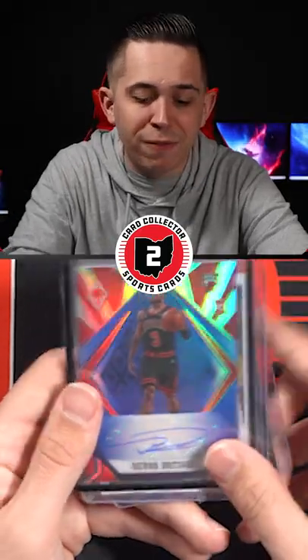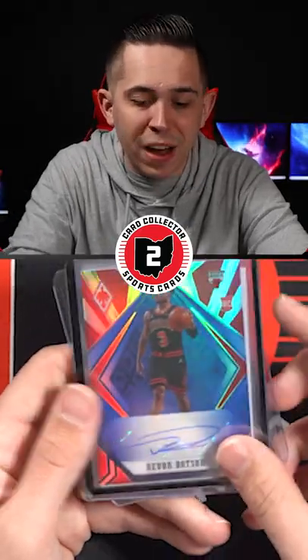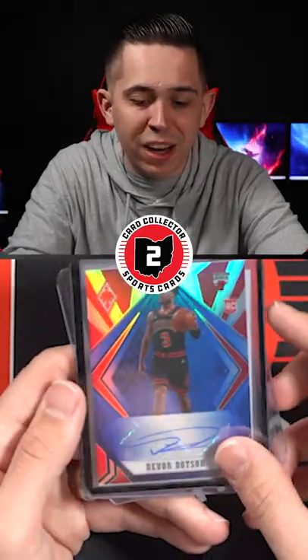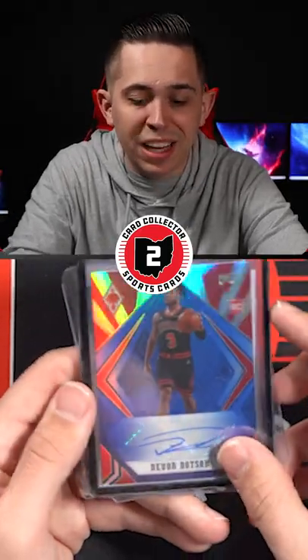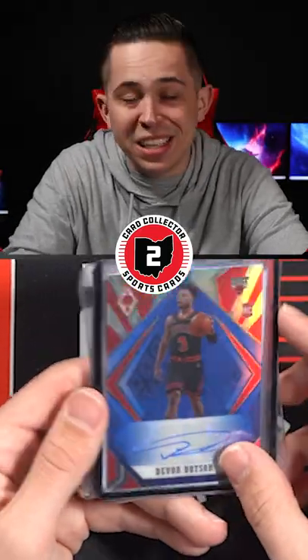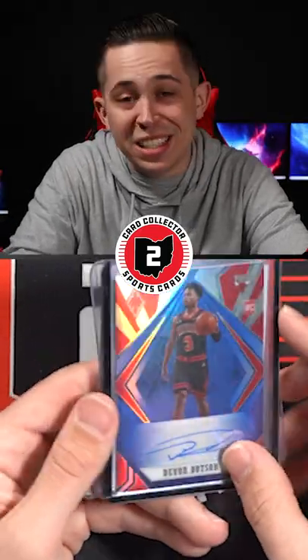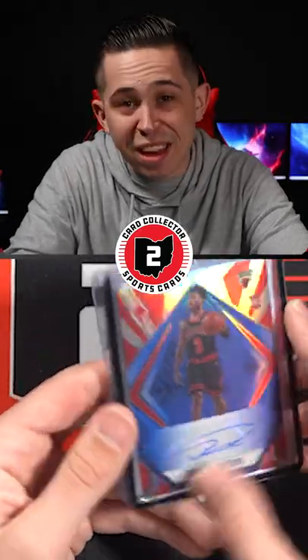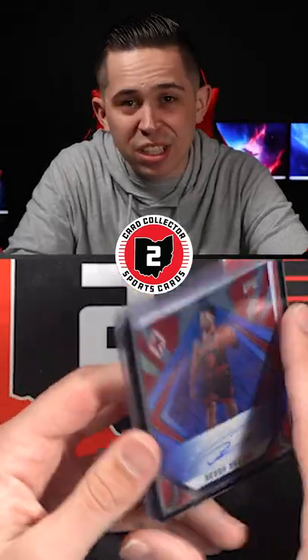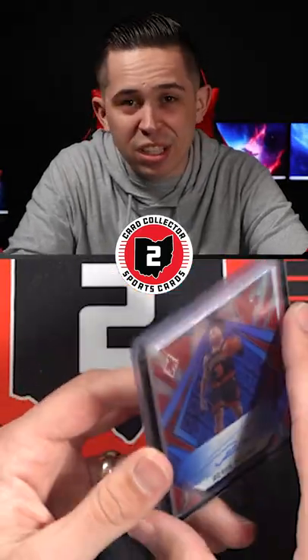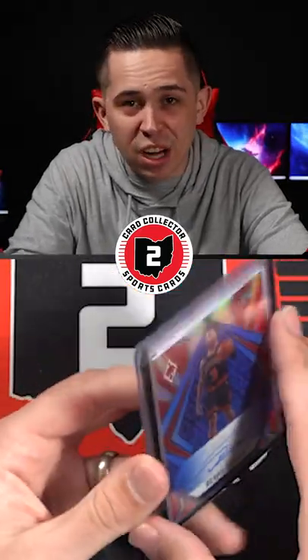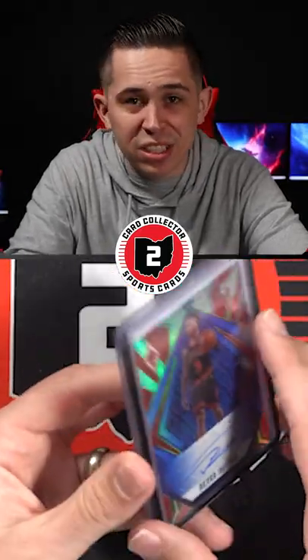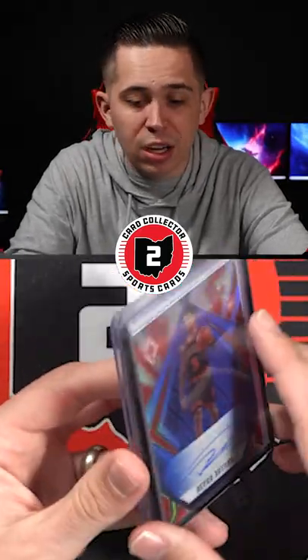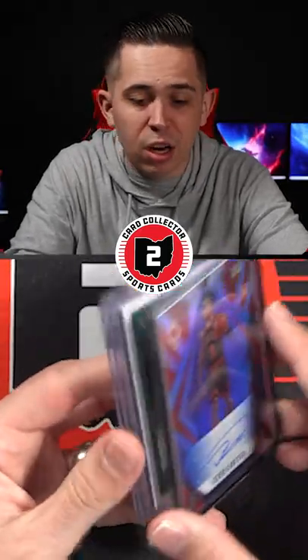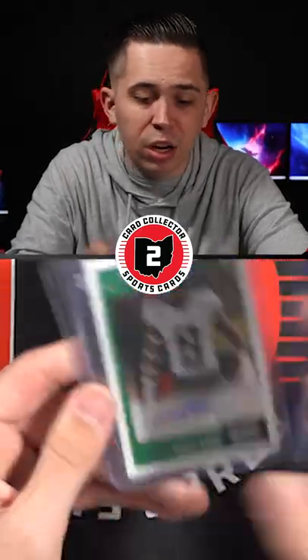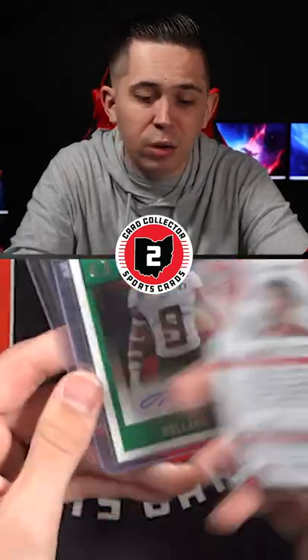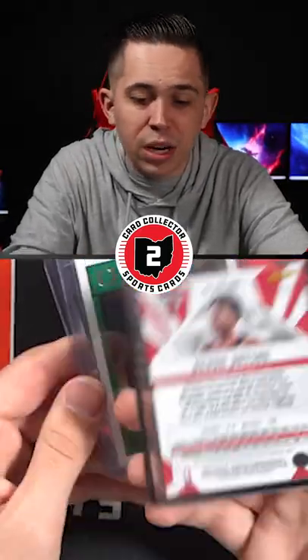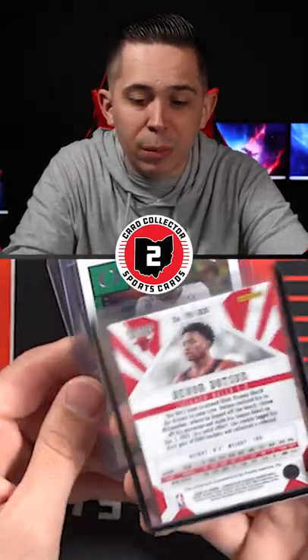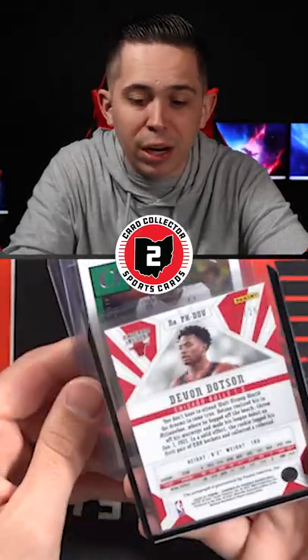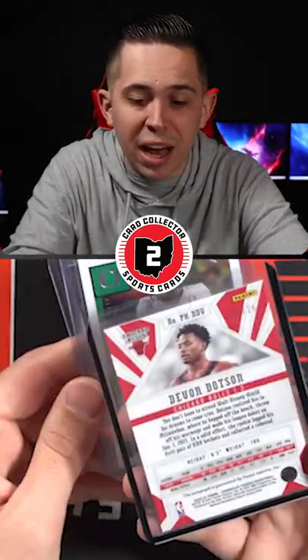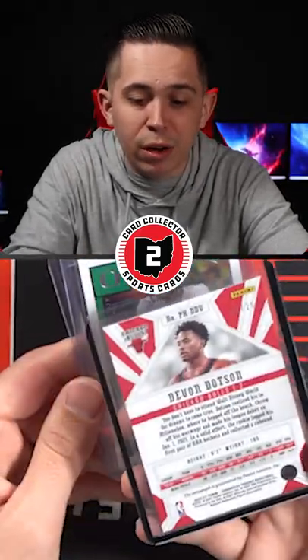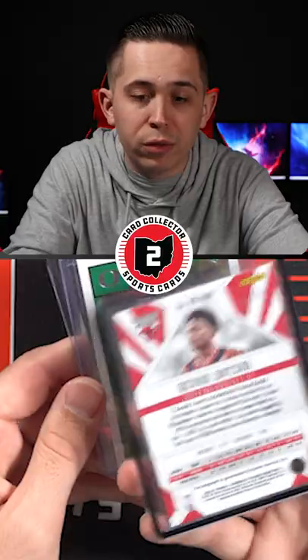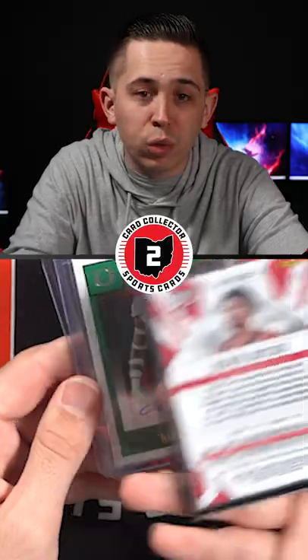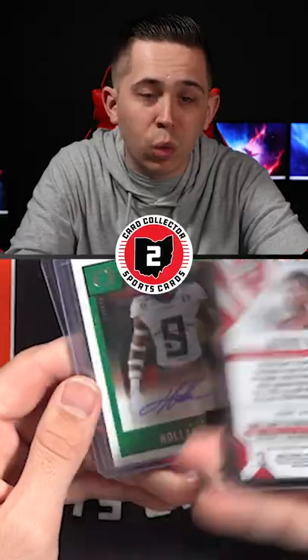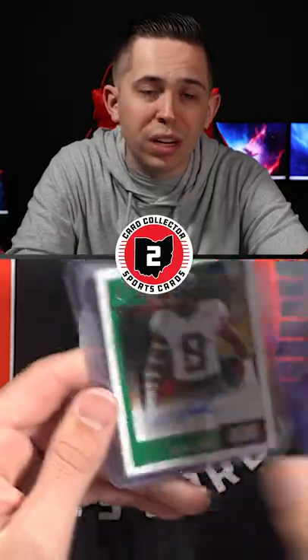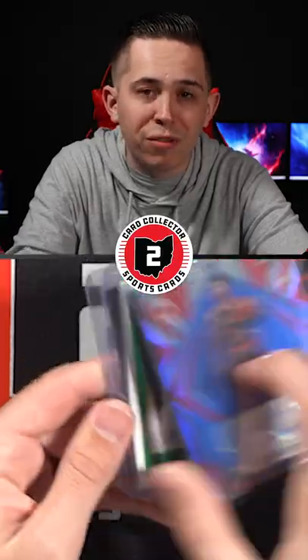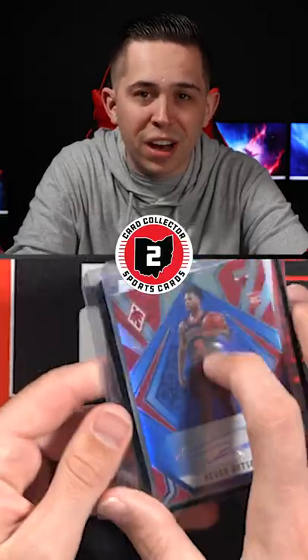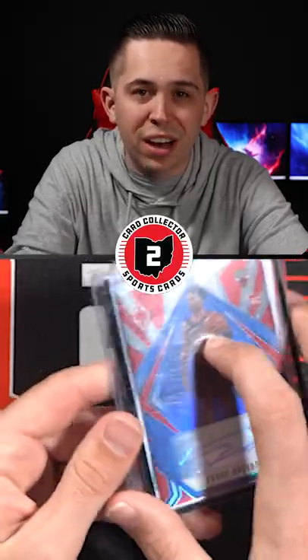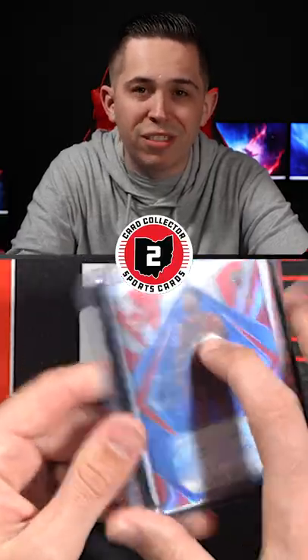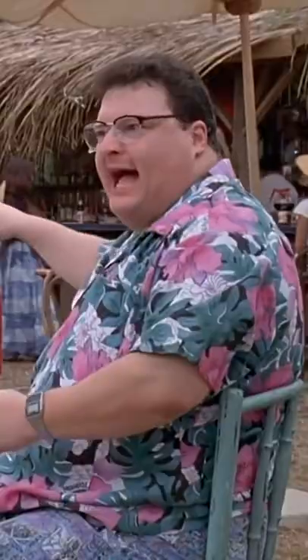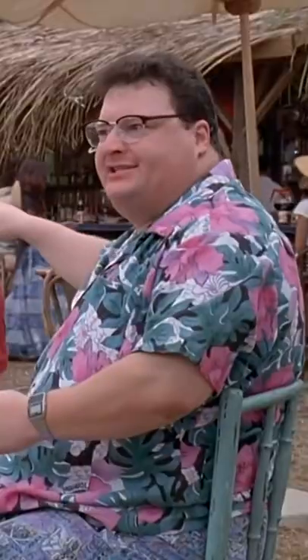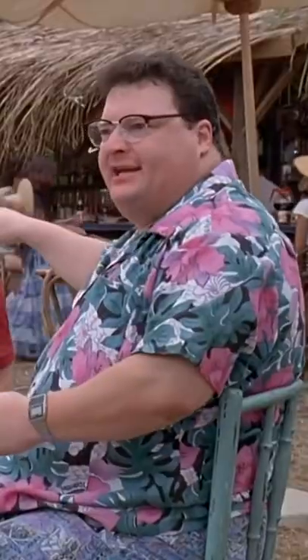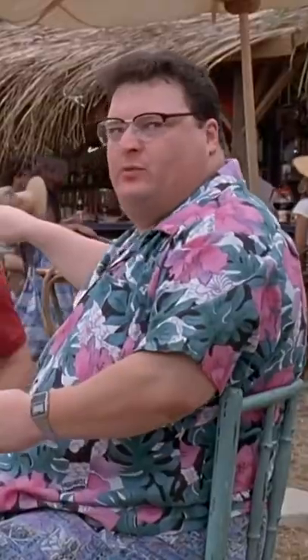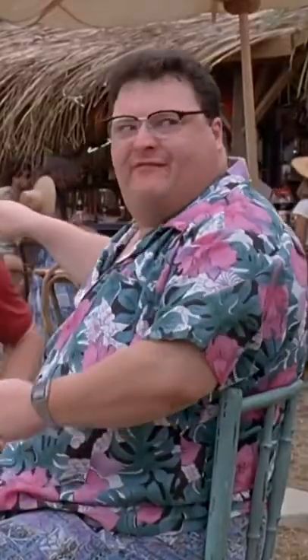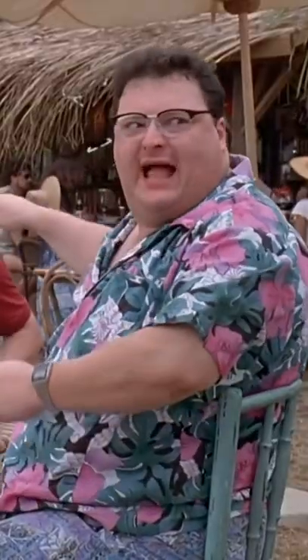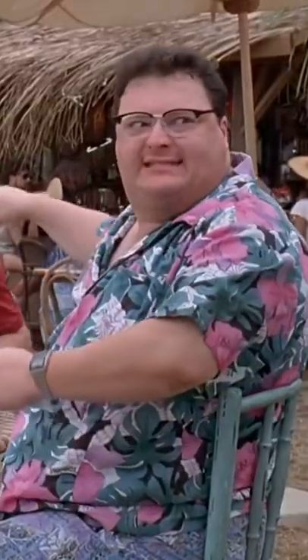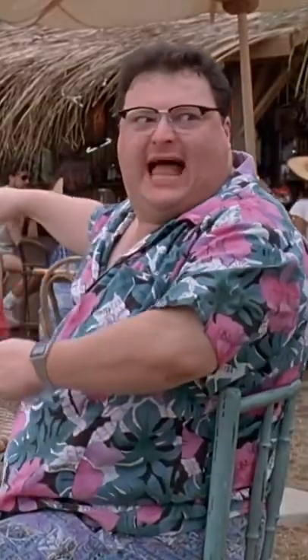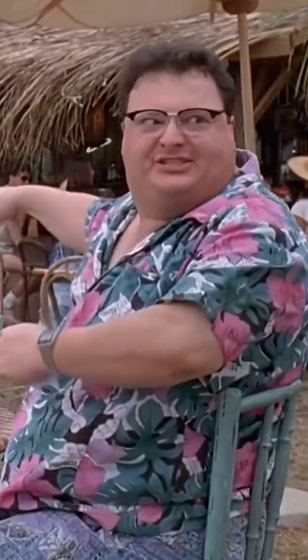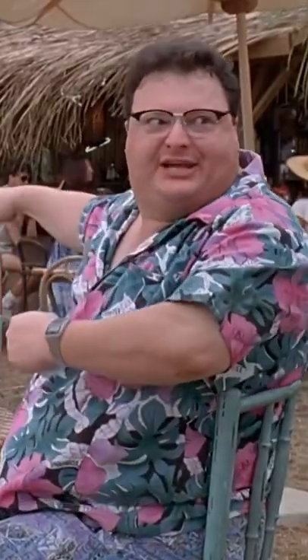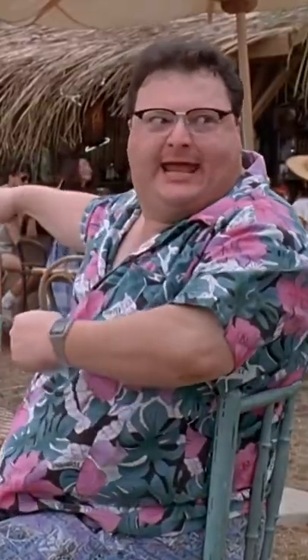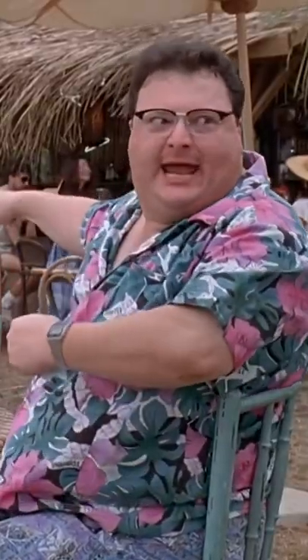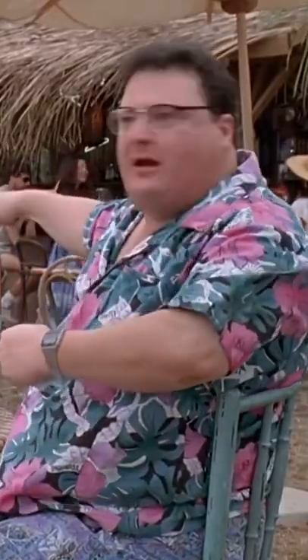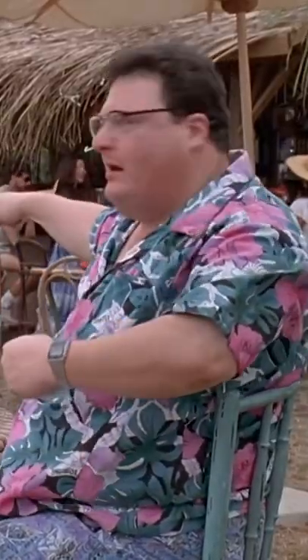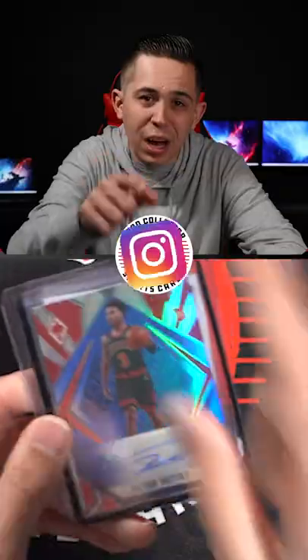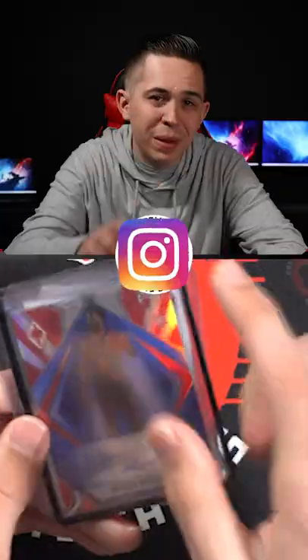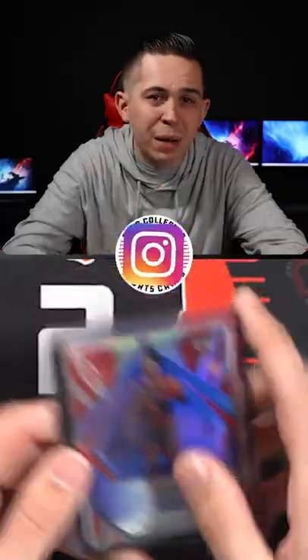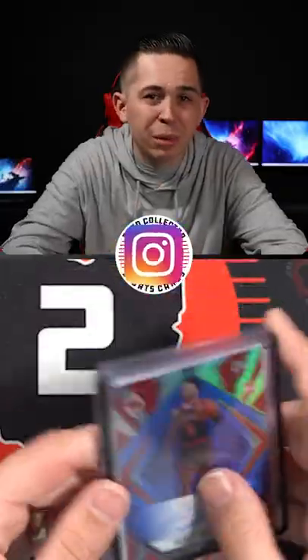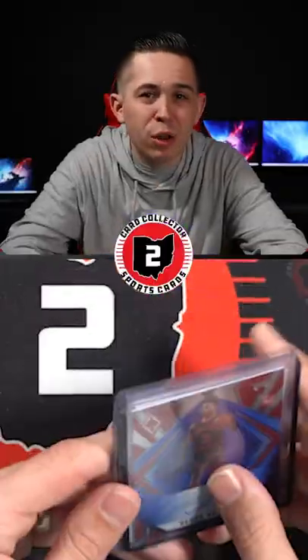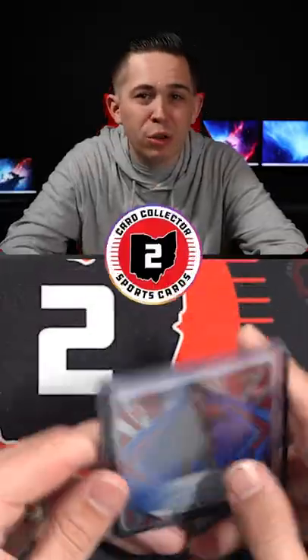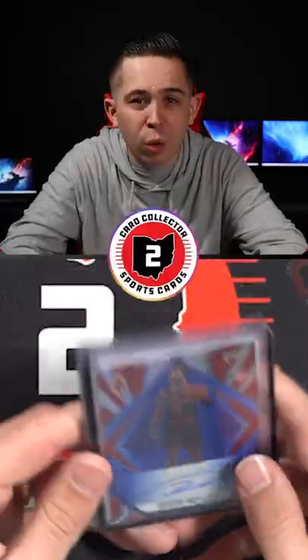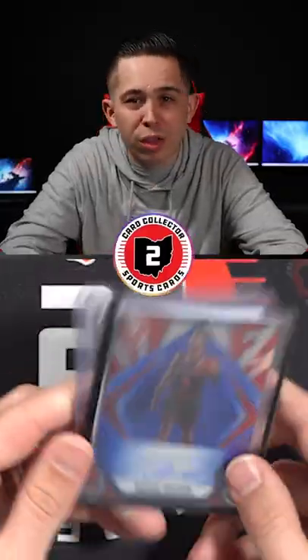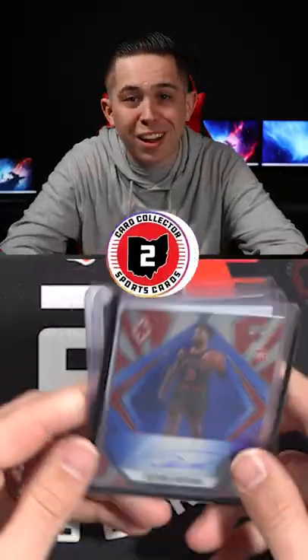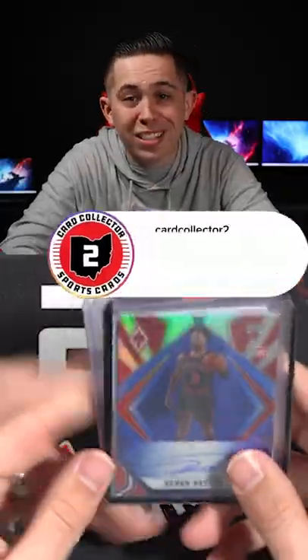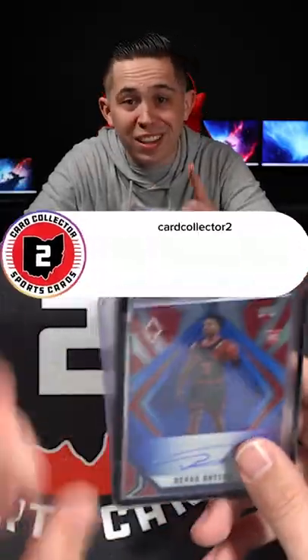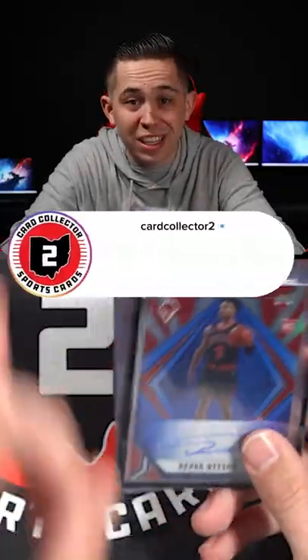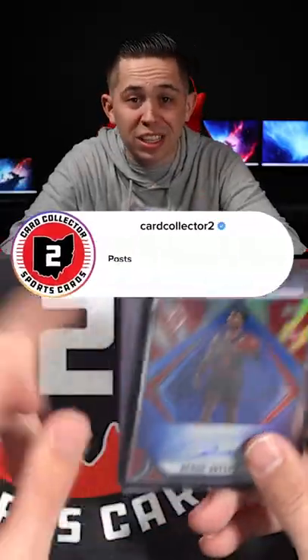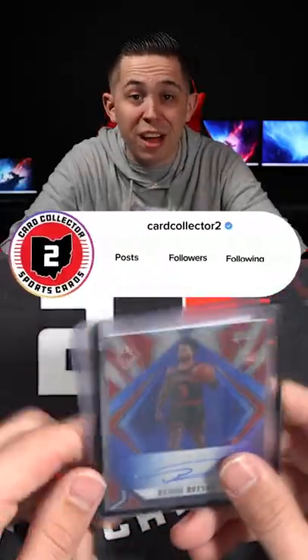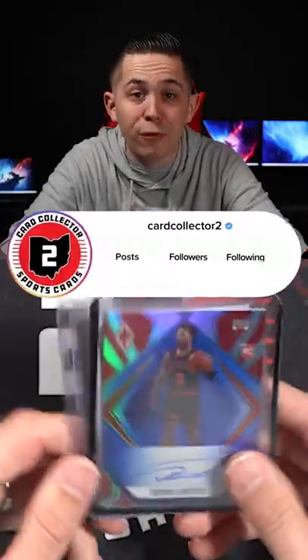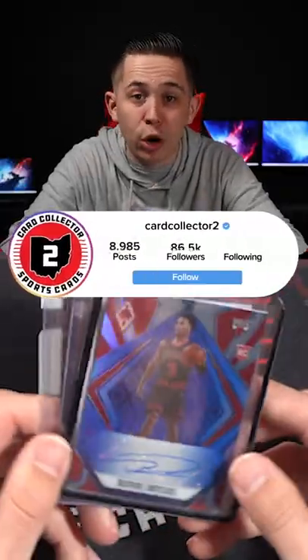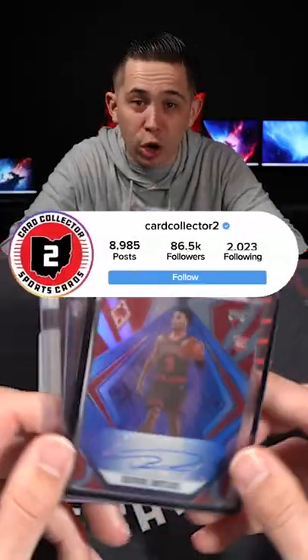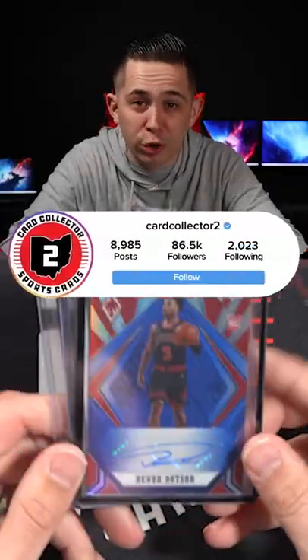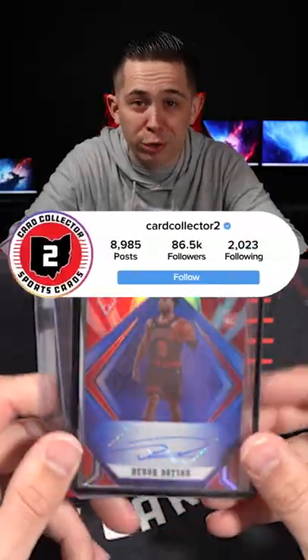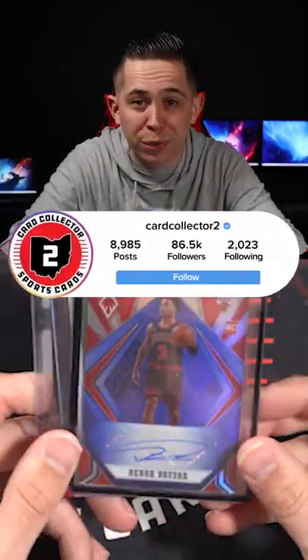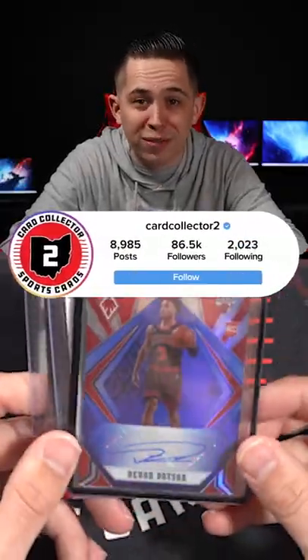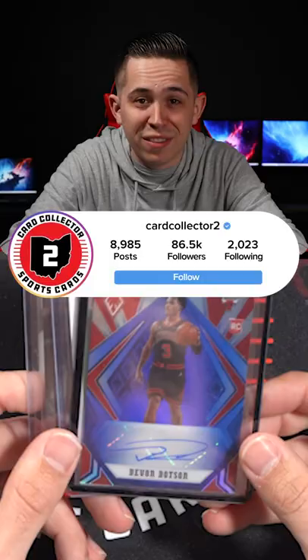And finally a Devin Dodson Auto numbered out of 25. We've got Dodson here! Comment down below your thoughts on this lot for $125.